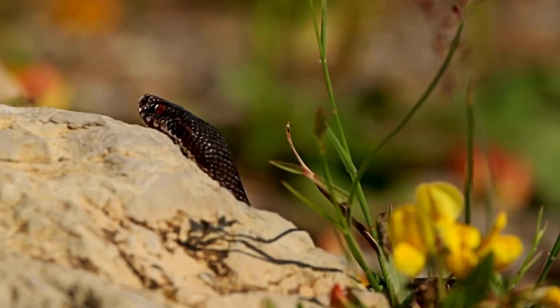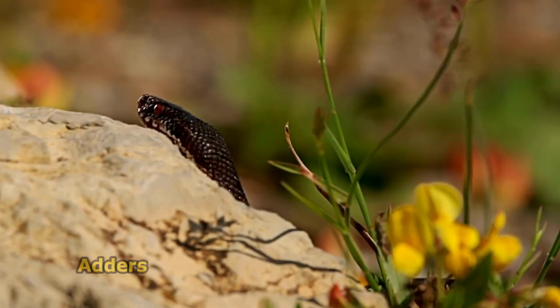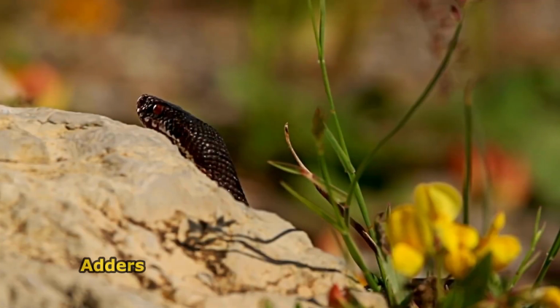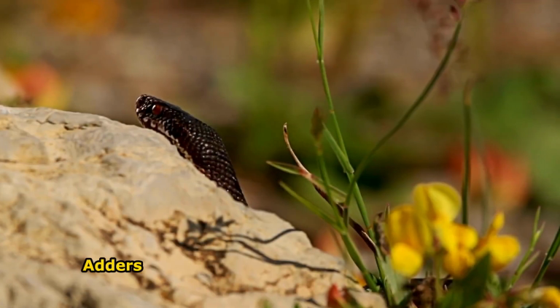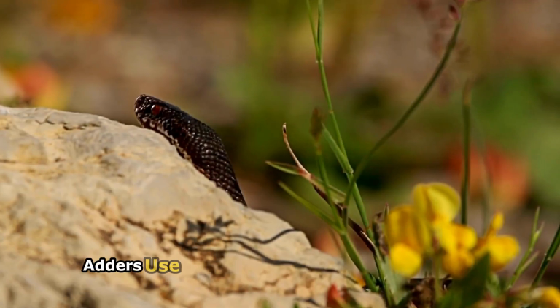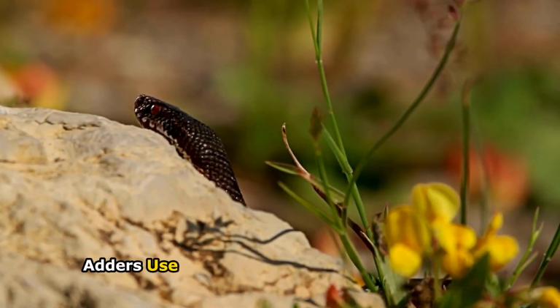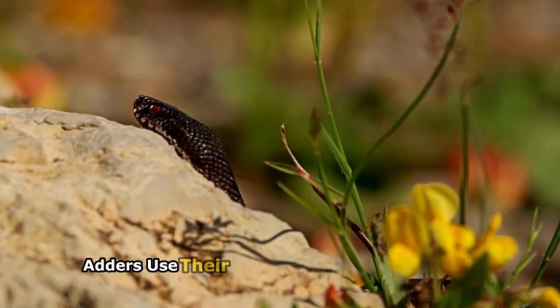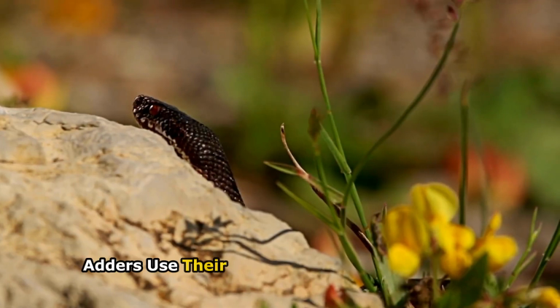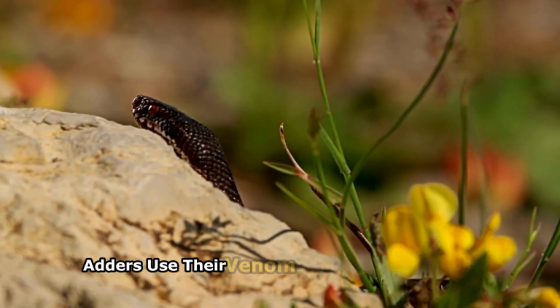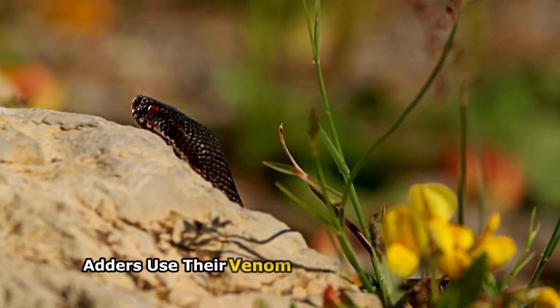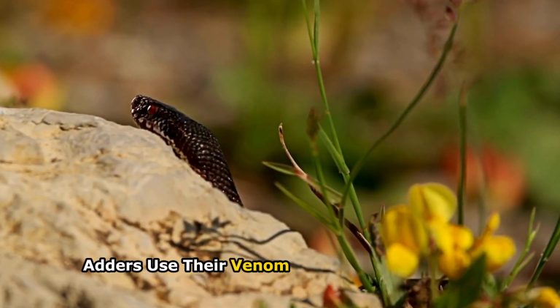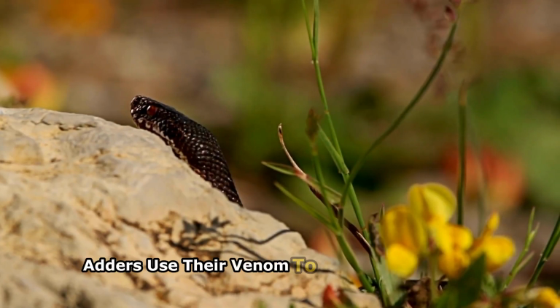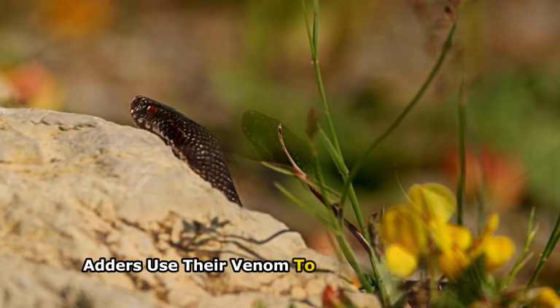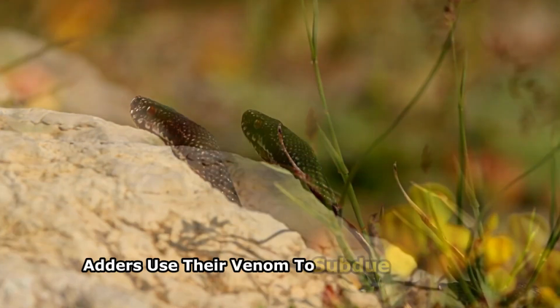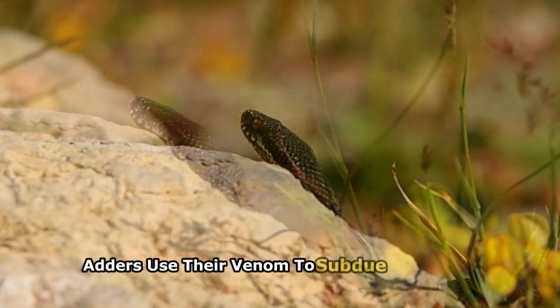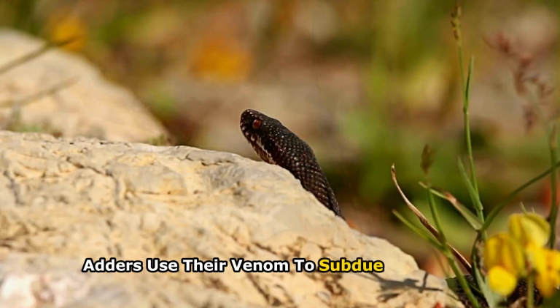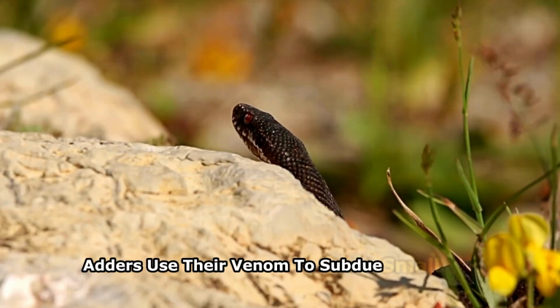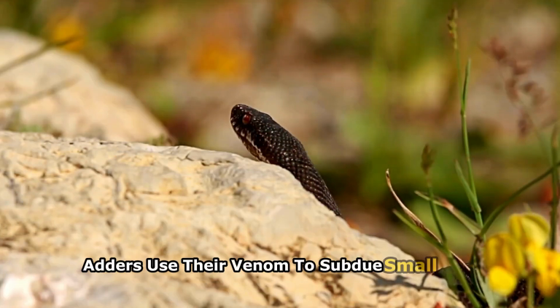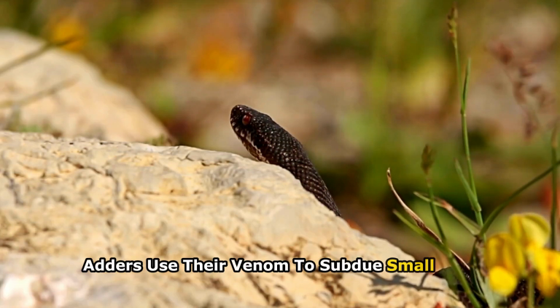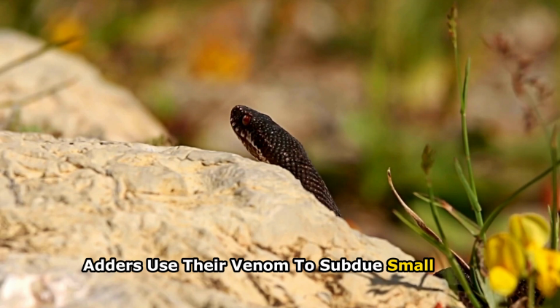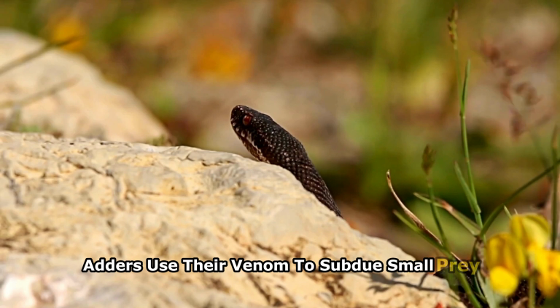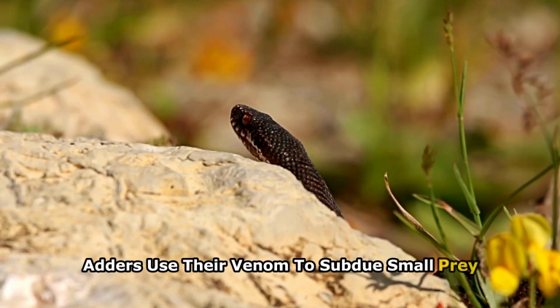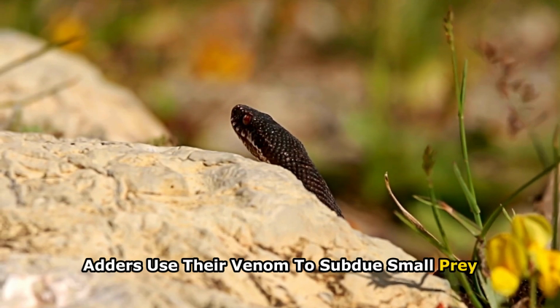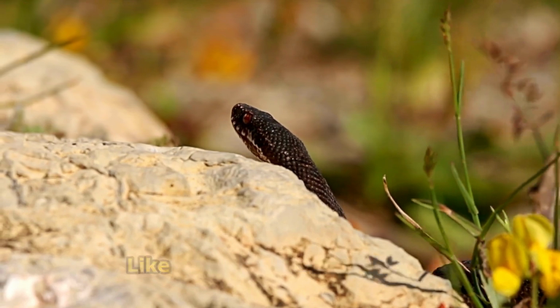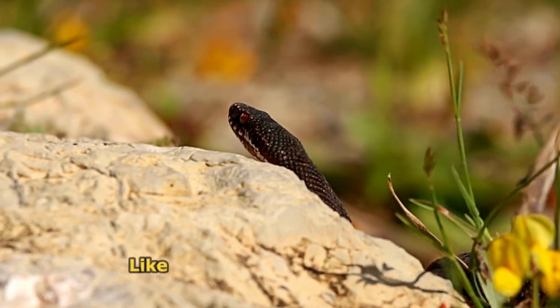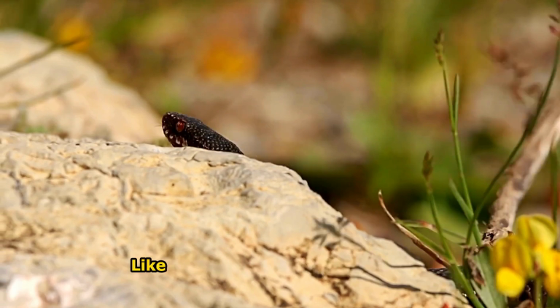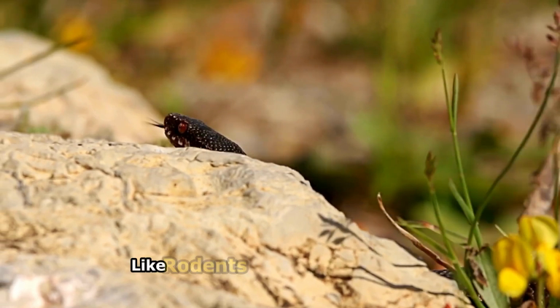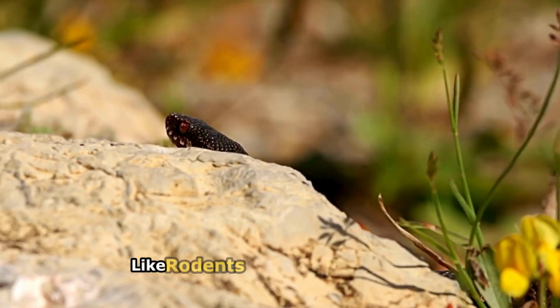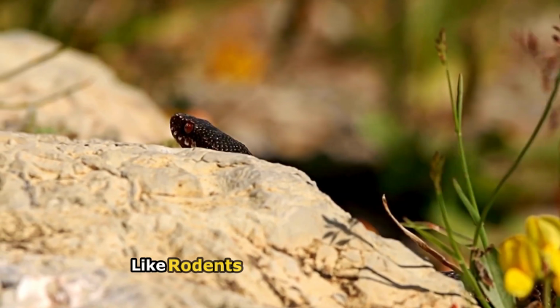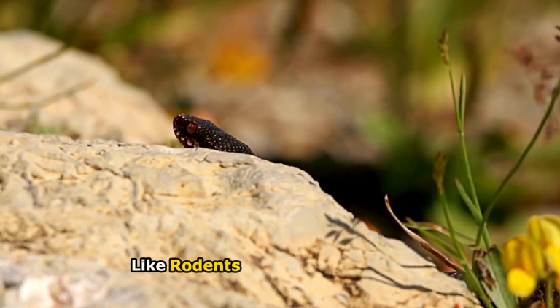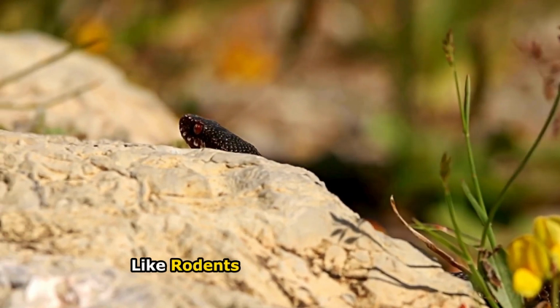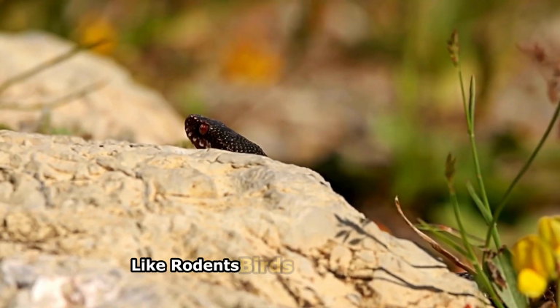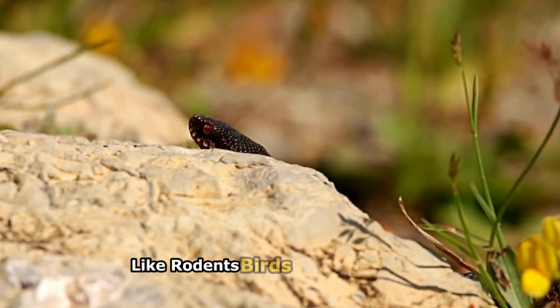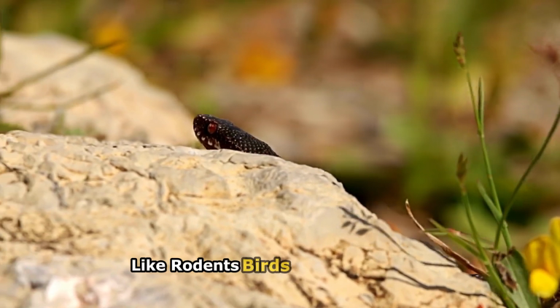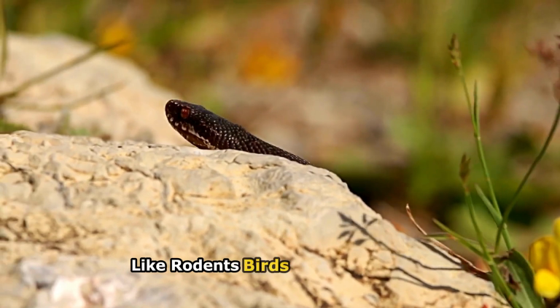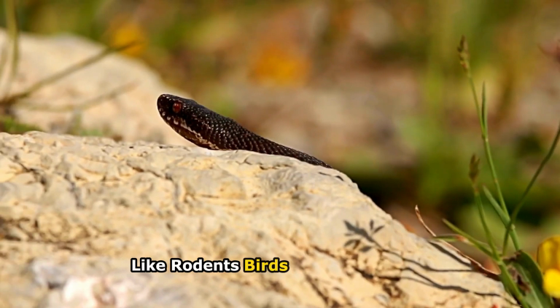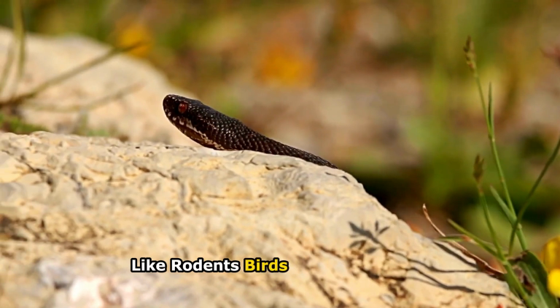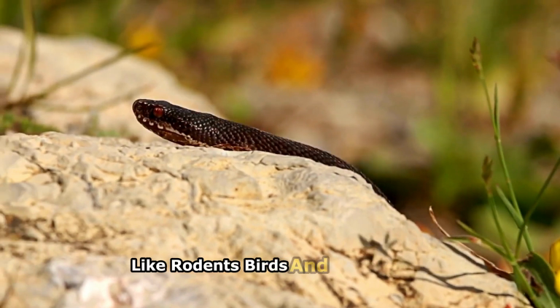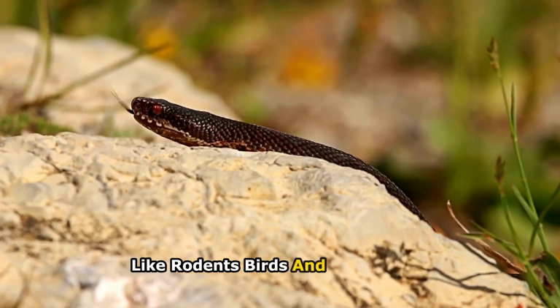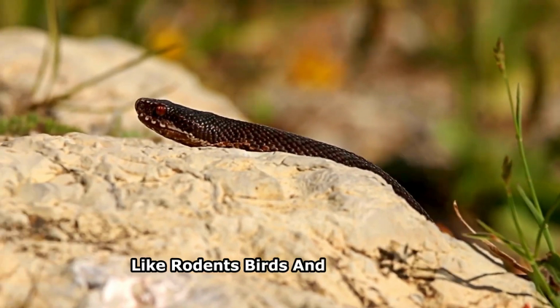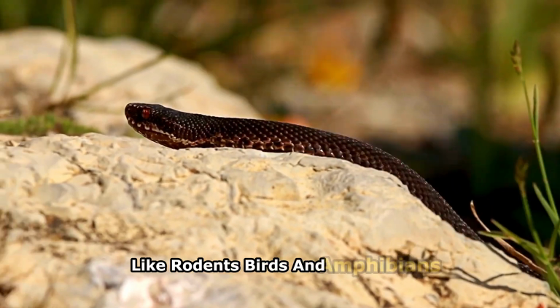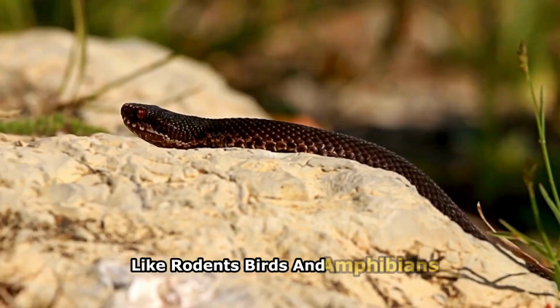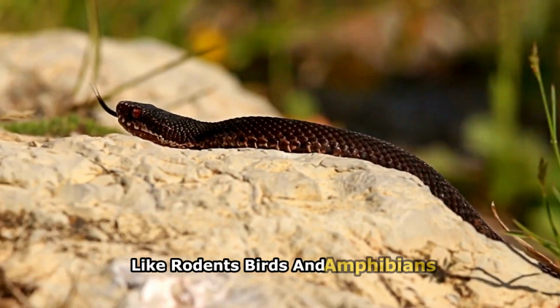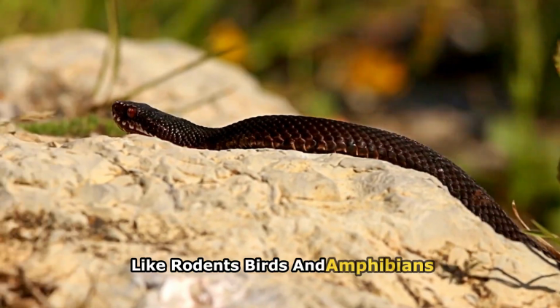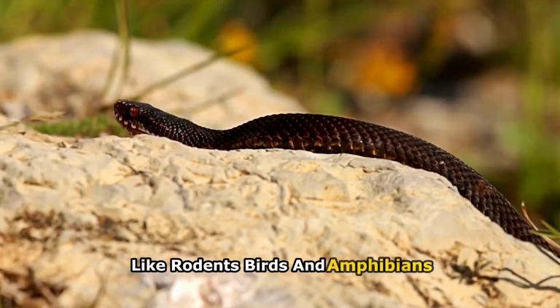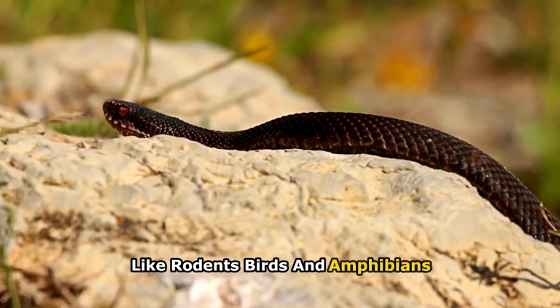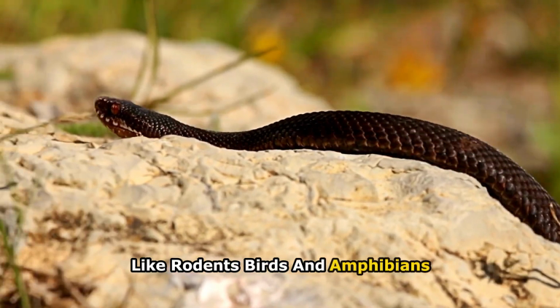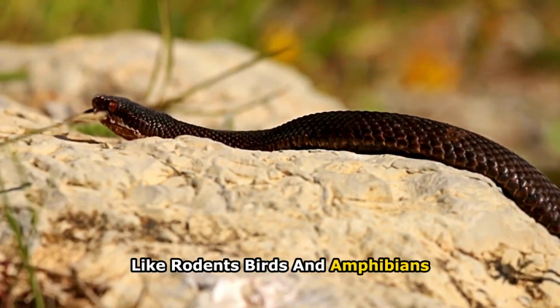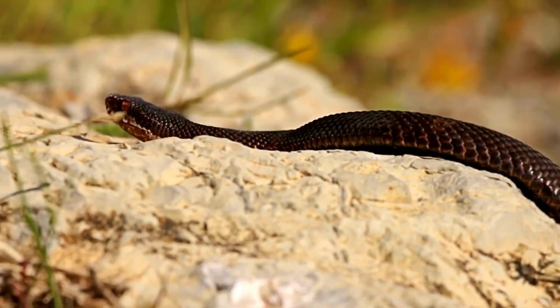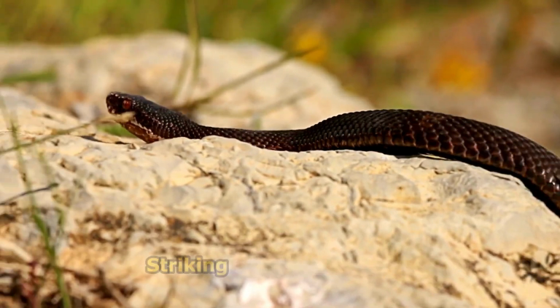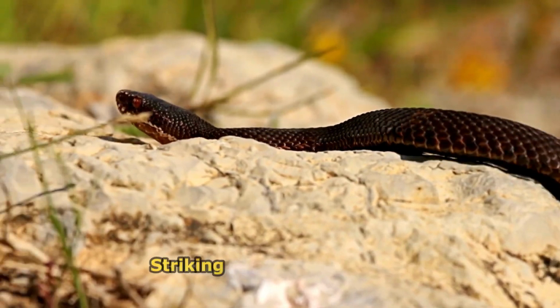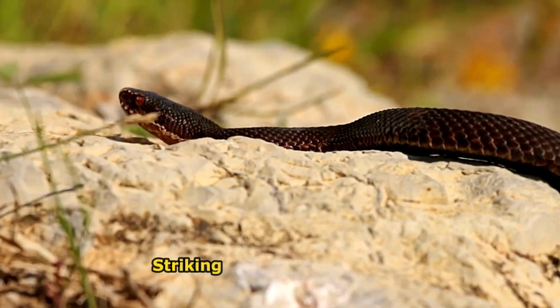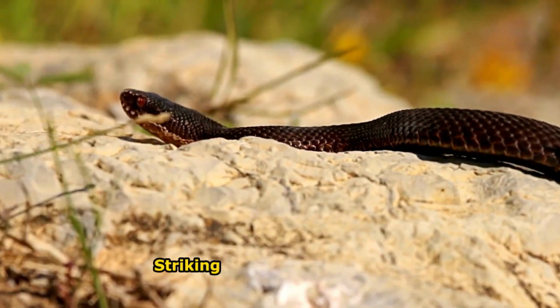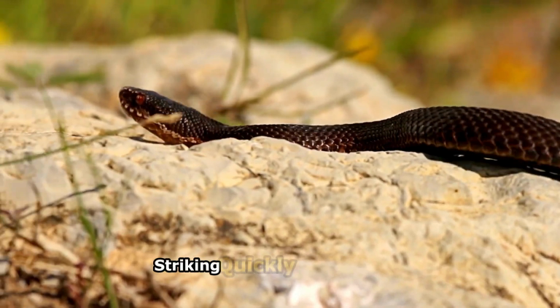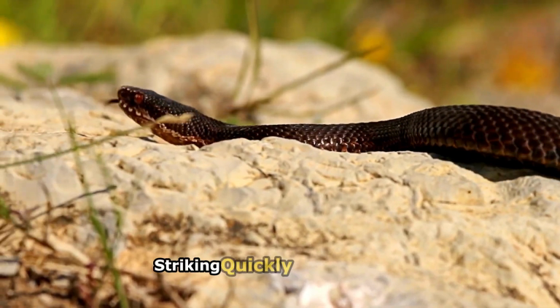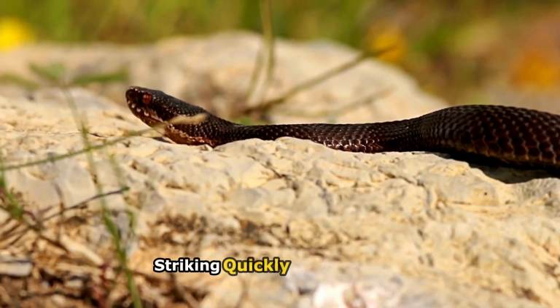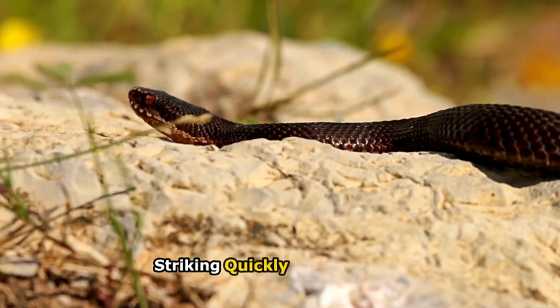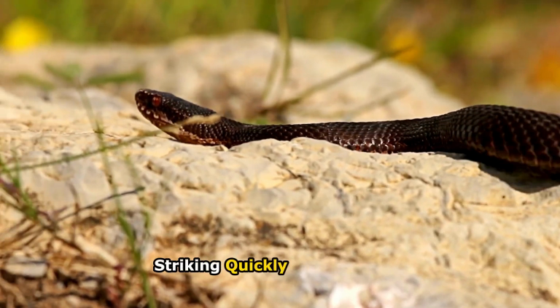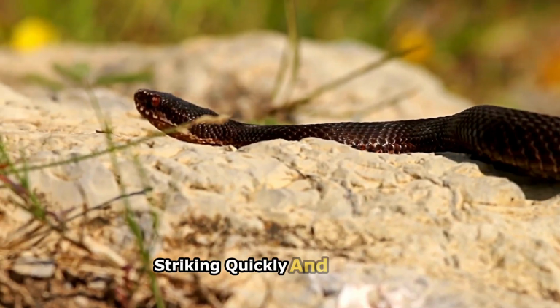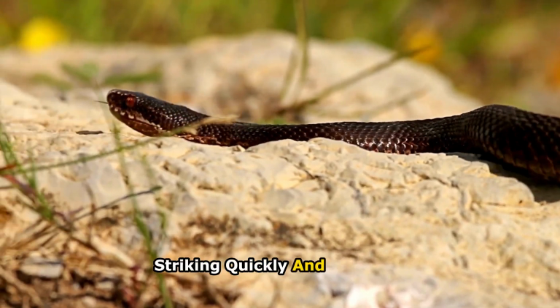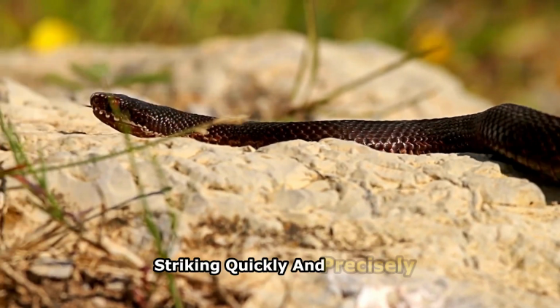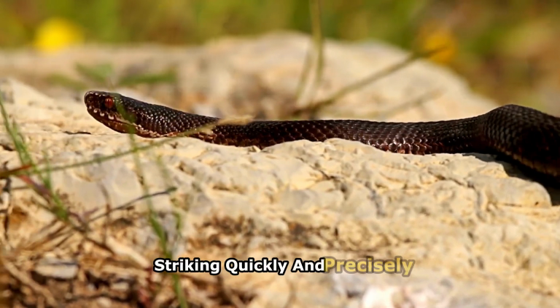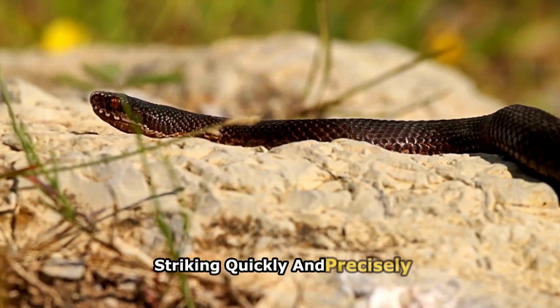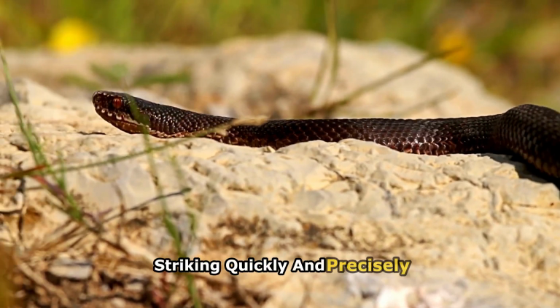Adders use their venom to subdue small prey like rodents, birds, and amphibians, striking quickly and precisely.